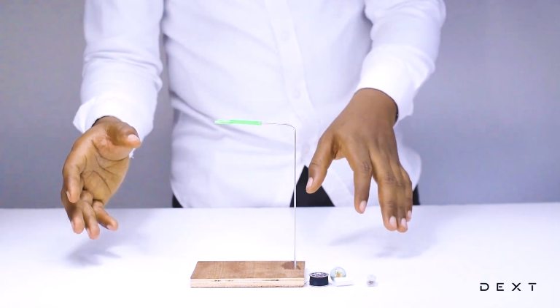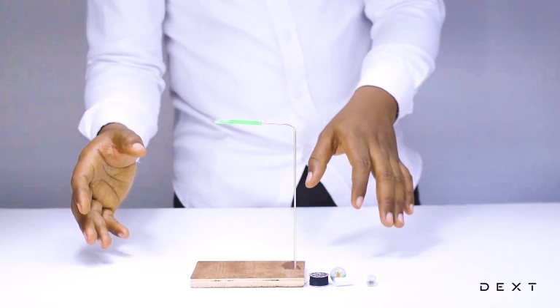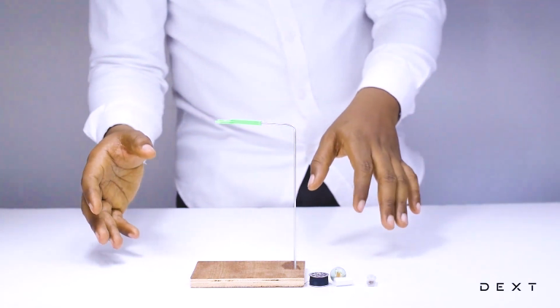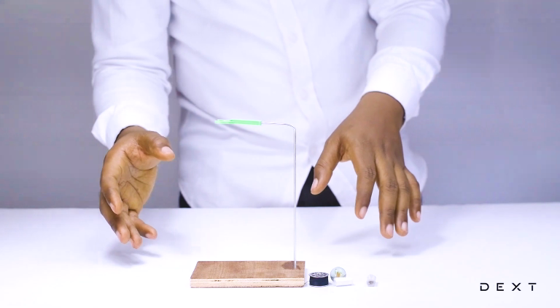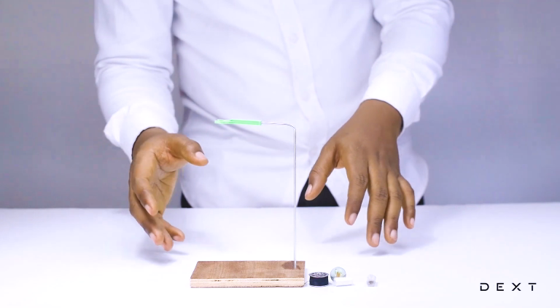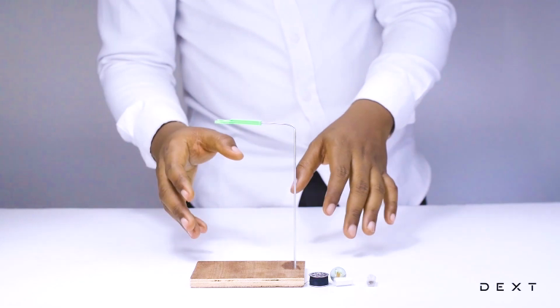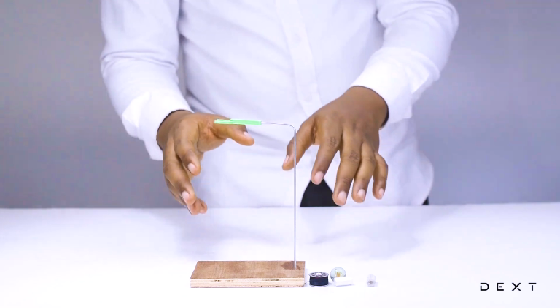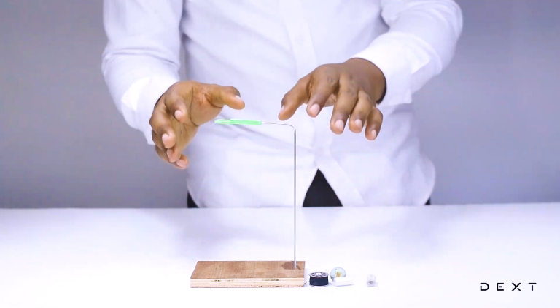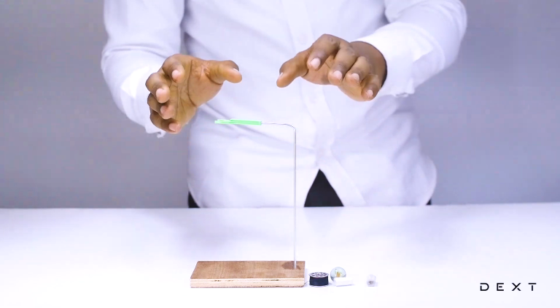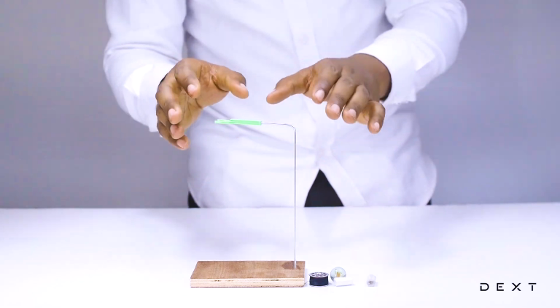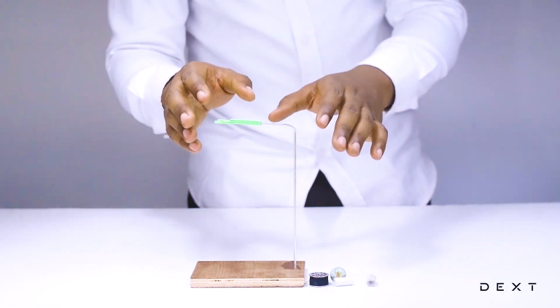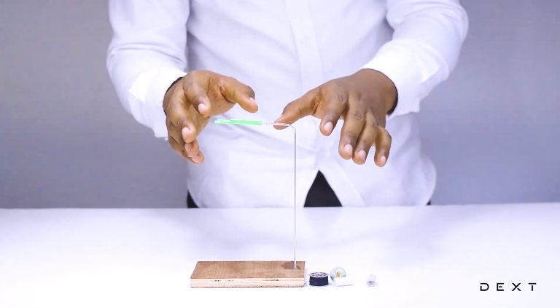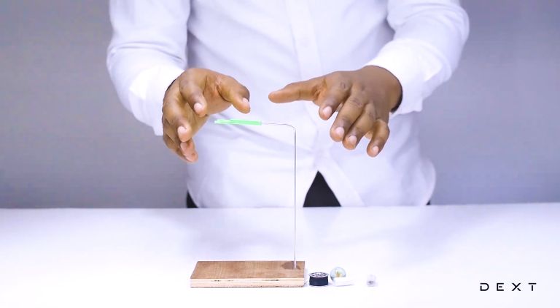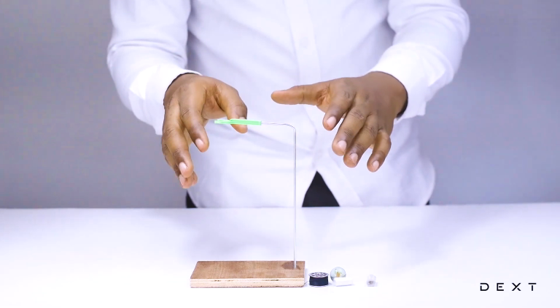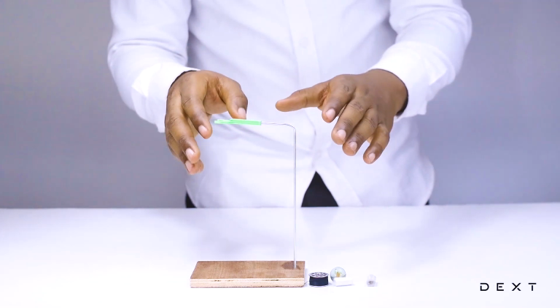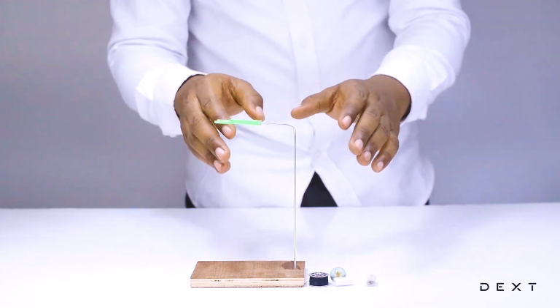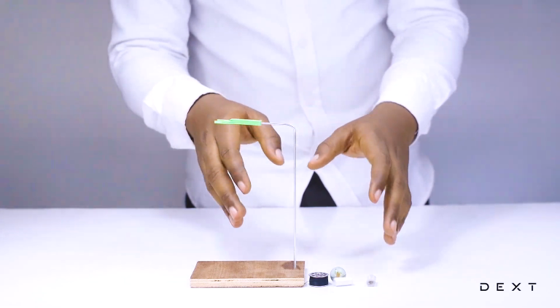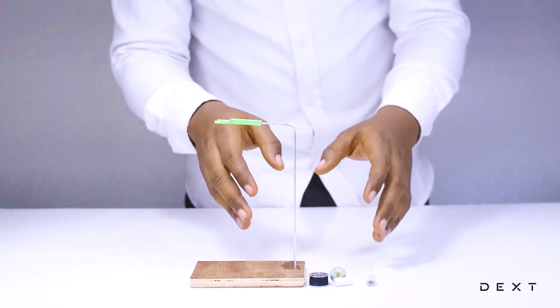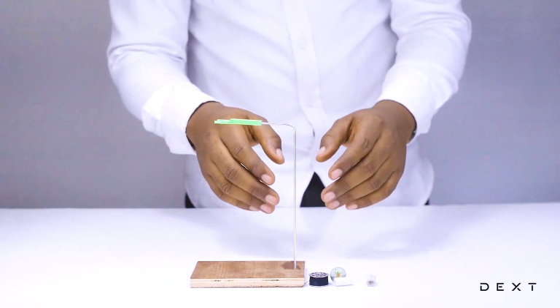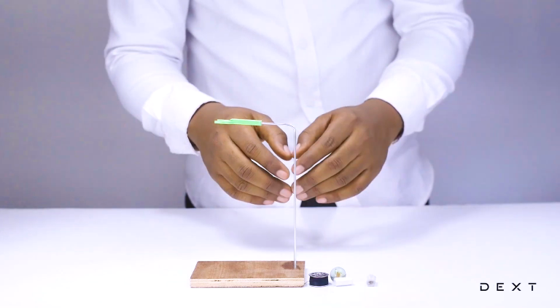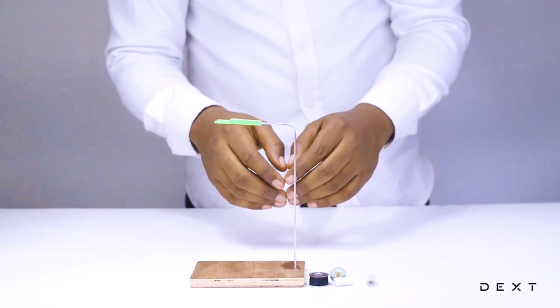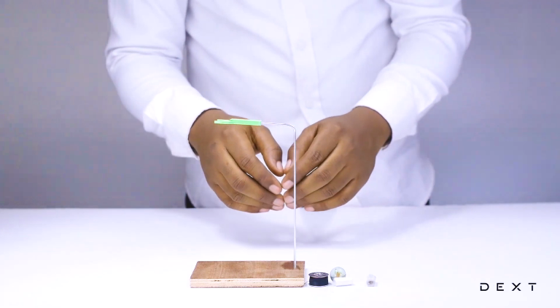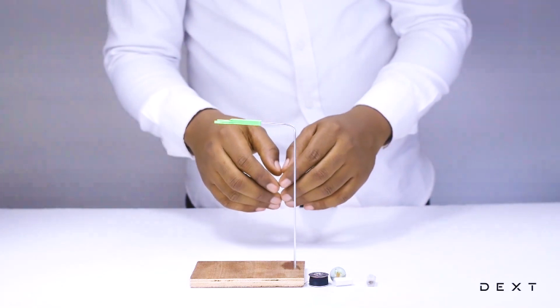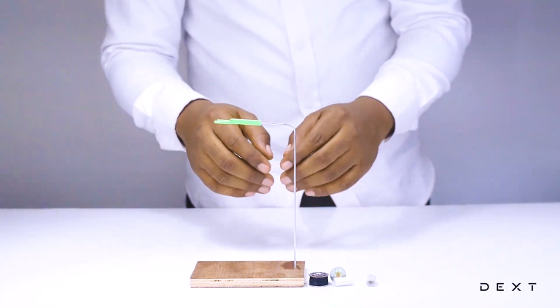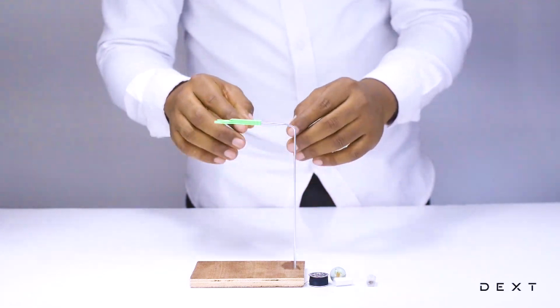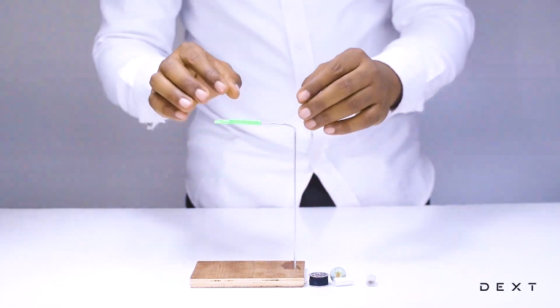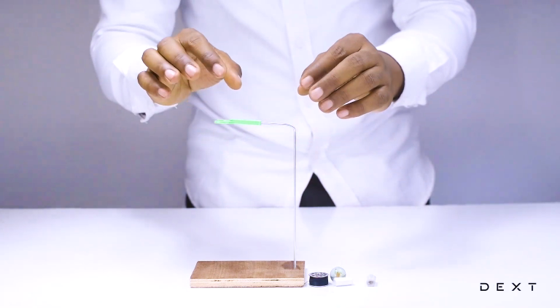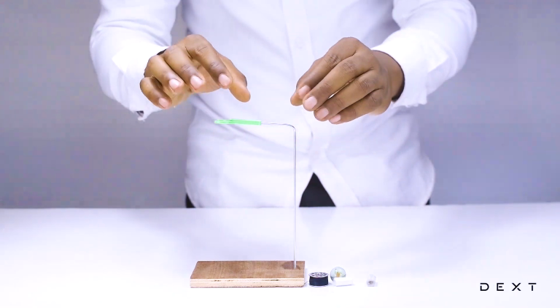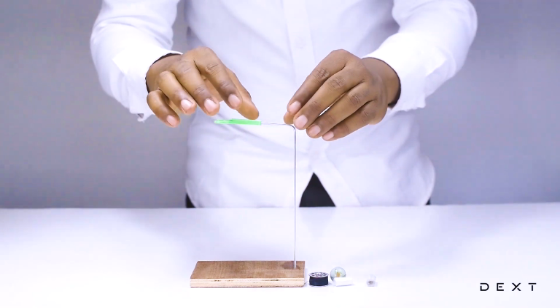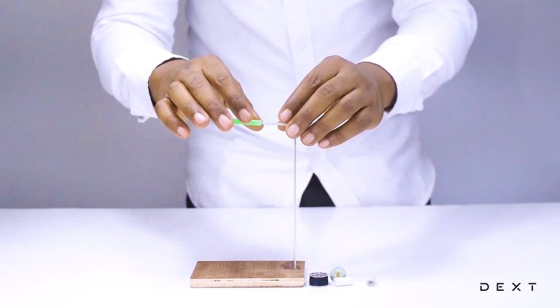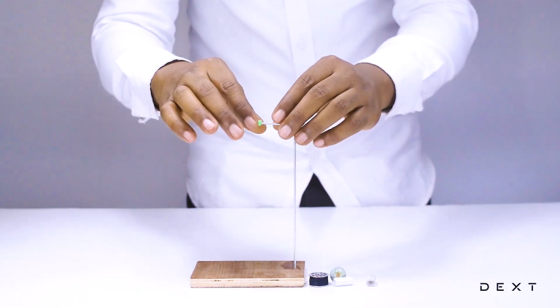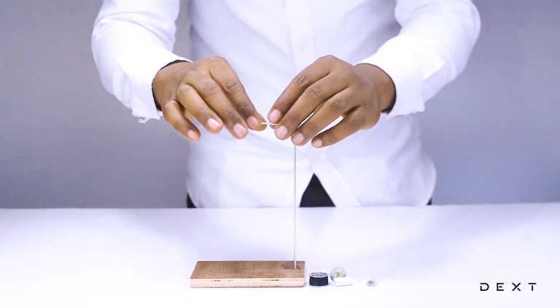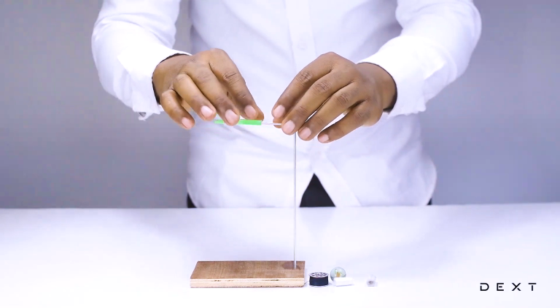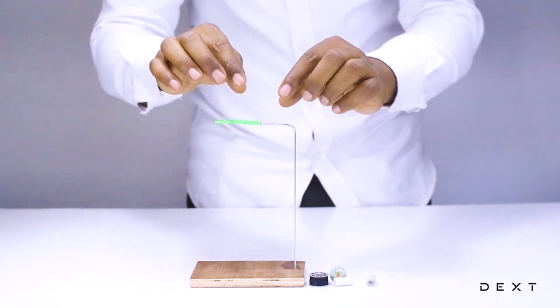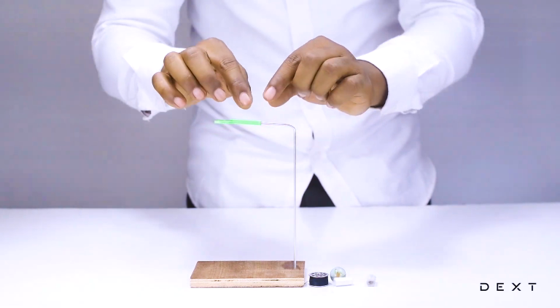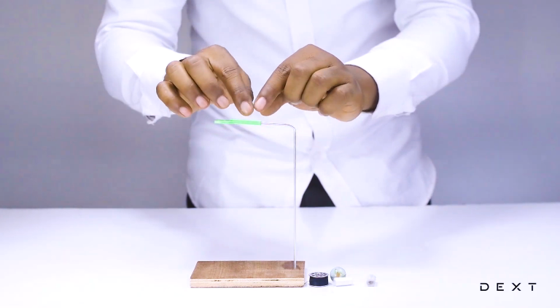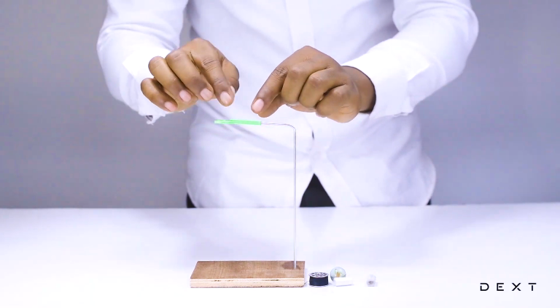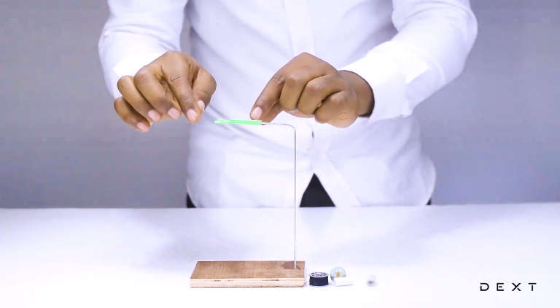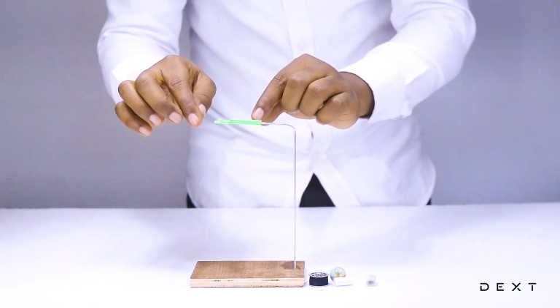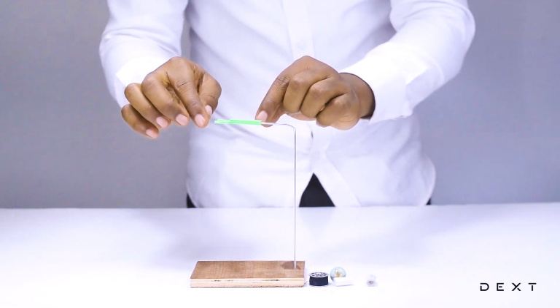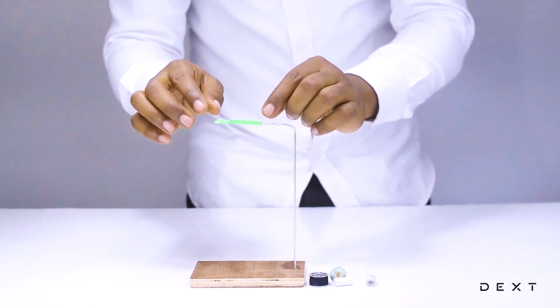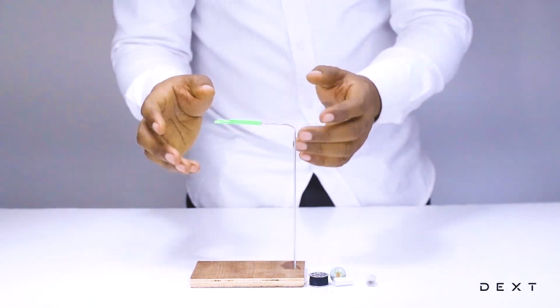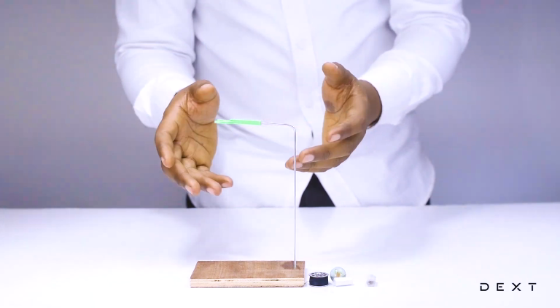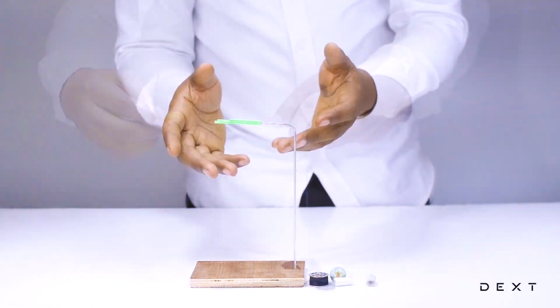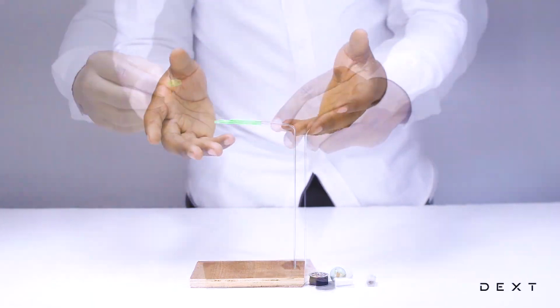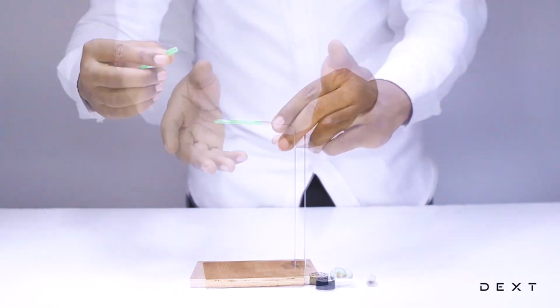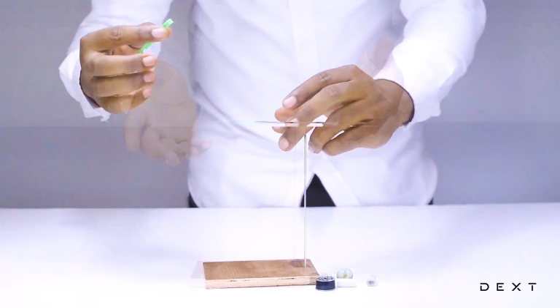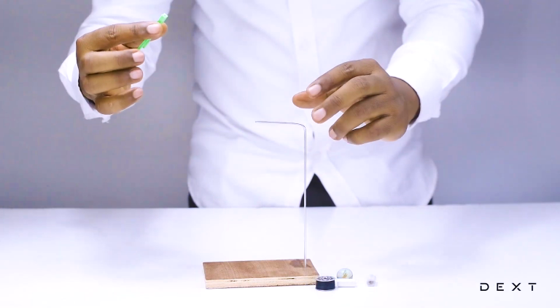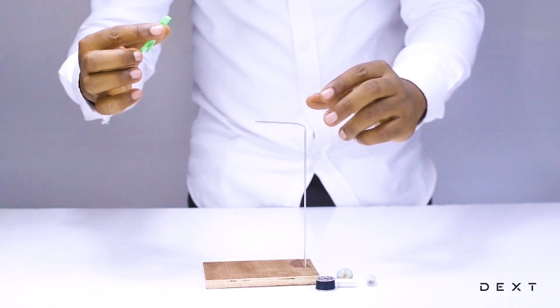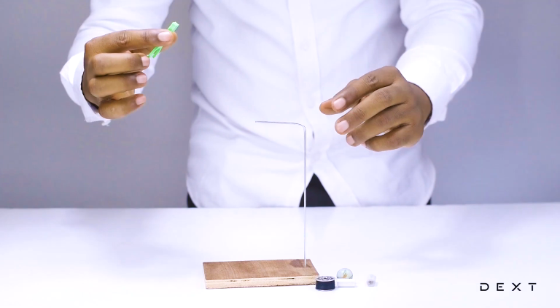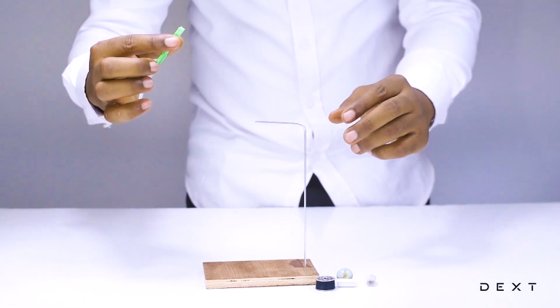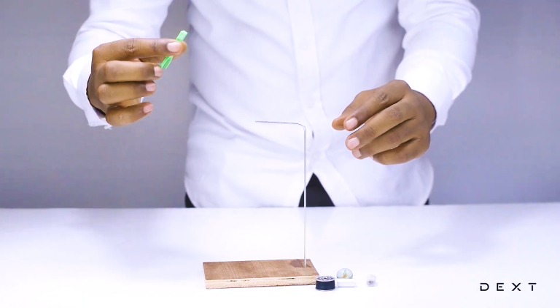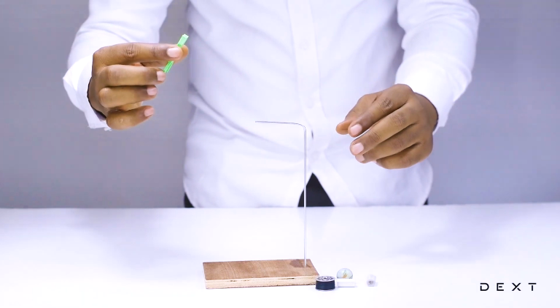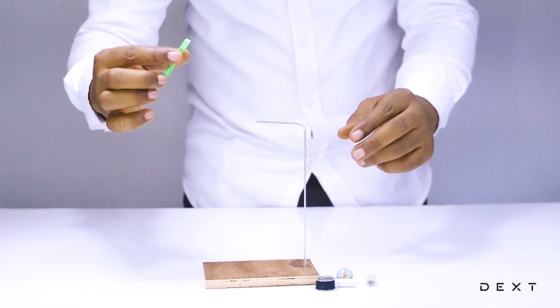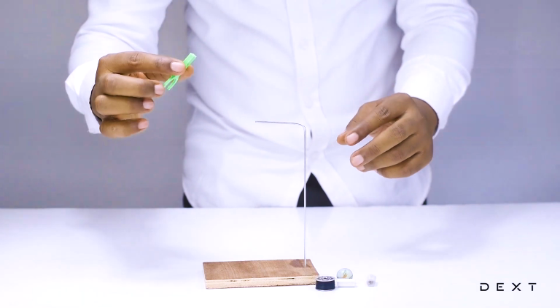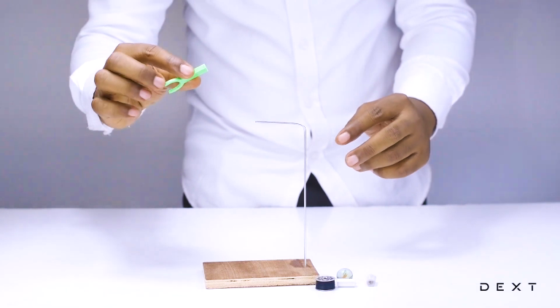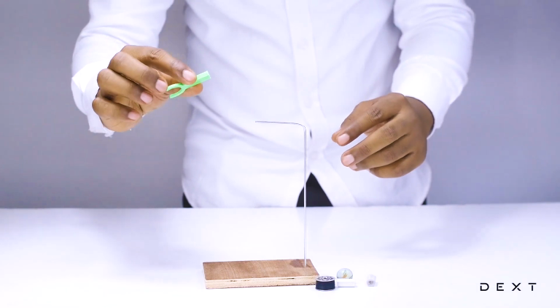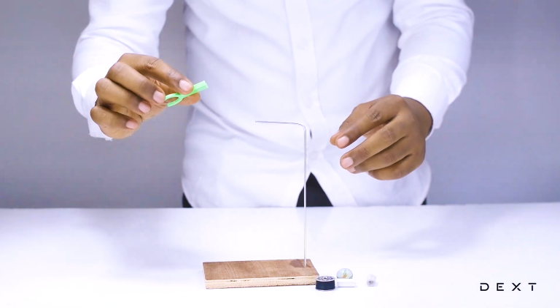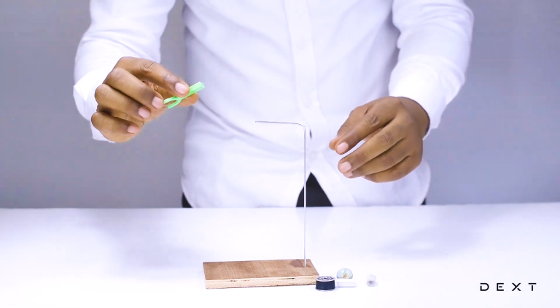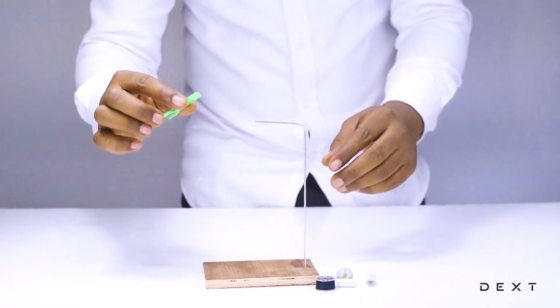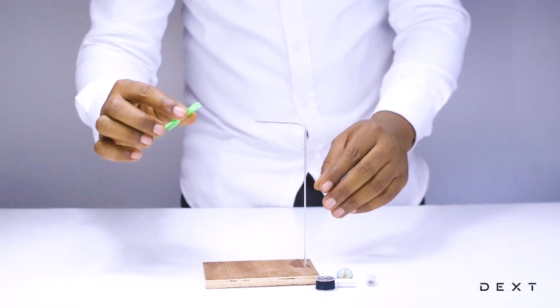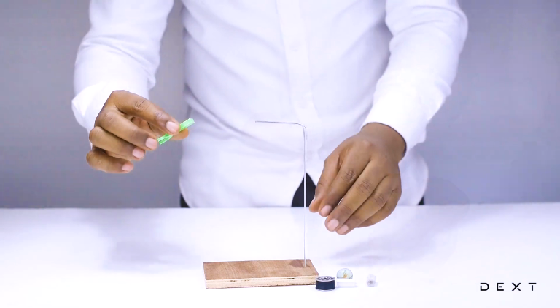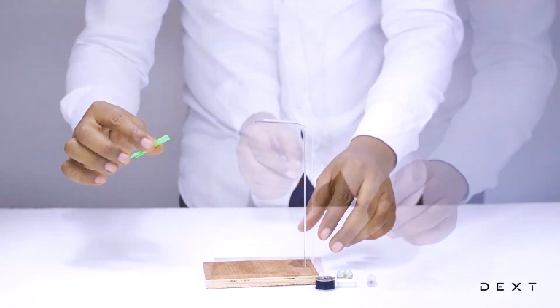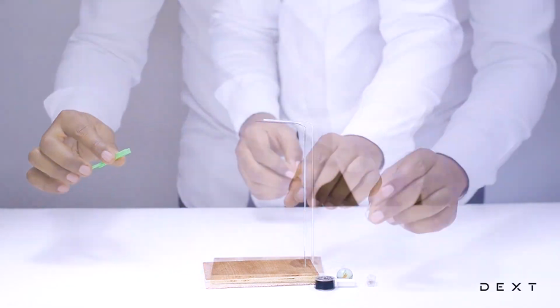But we are going to have to remove the plastic piece from the retort stand. So let's go ahead and remove that.